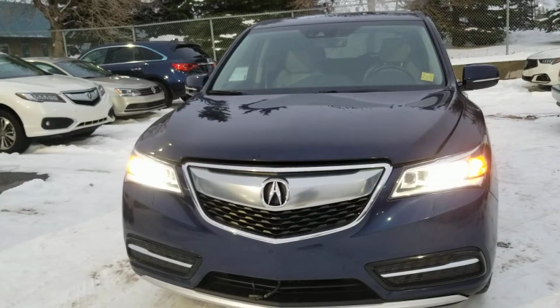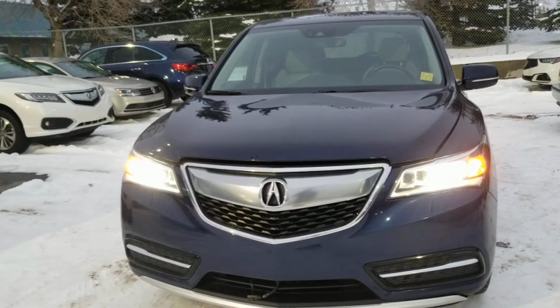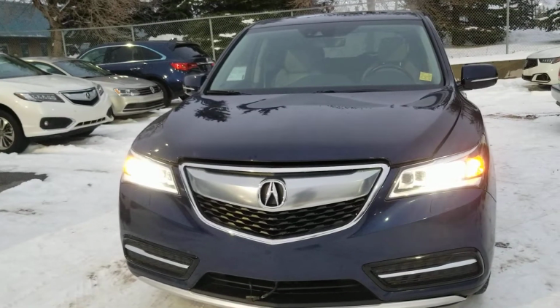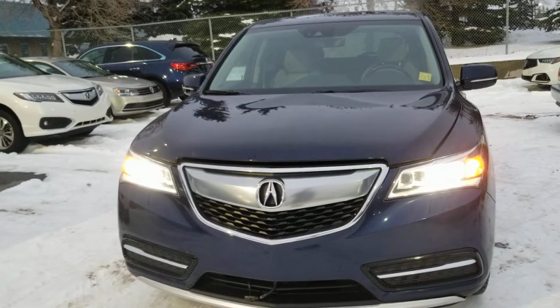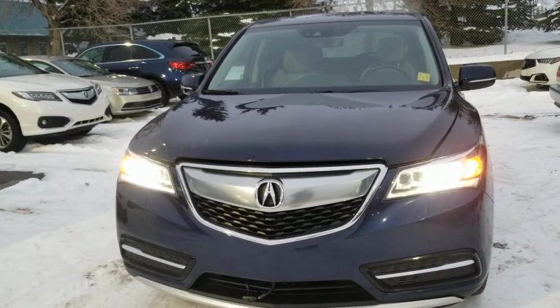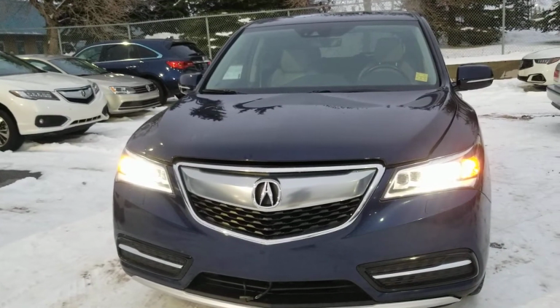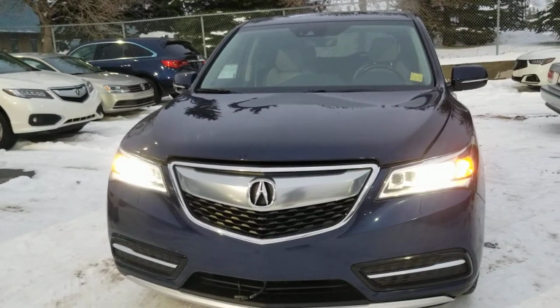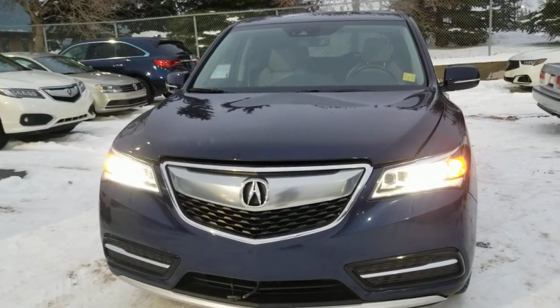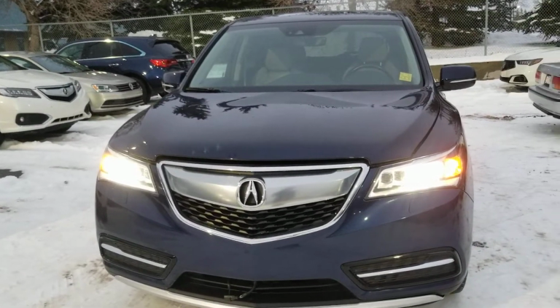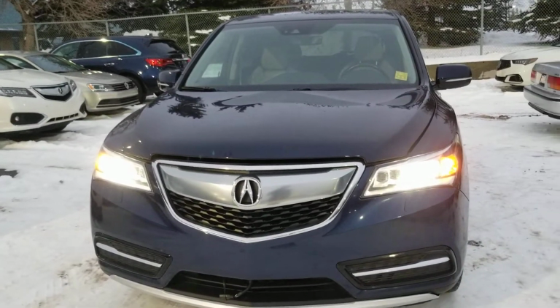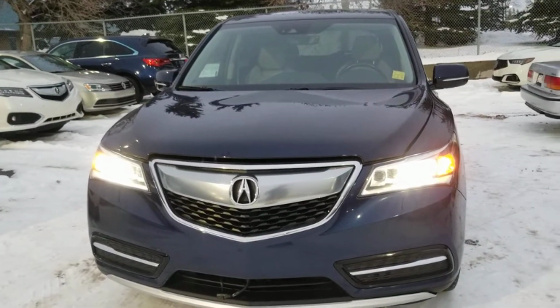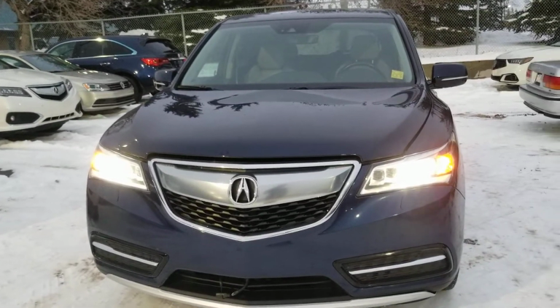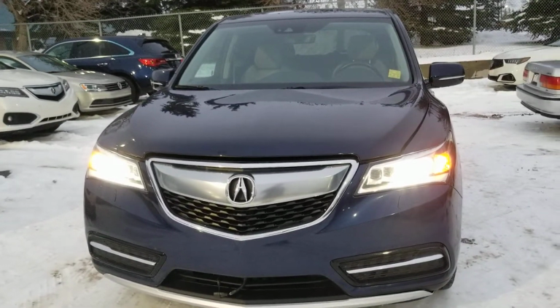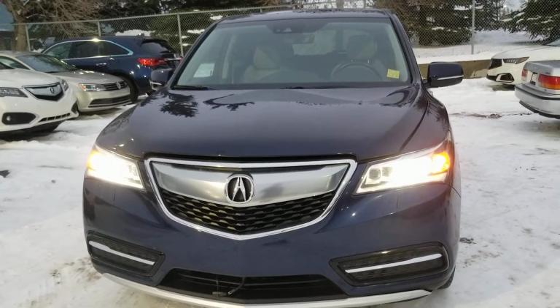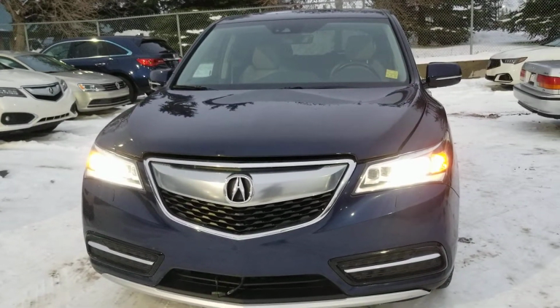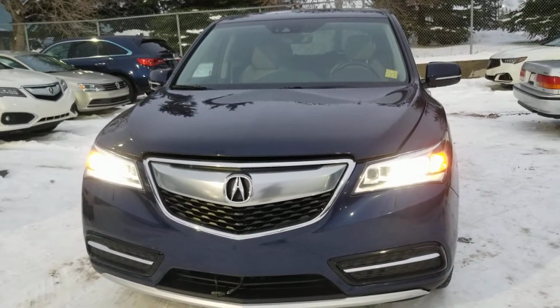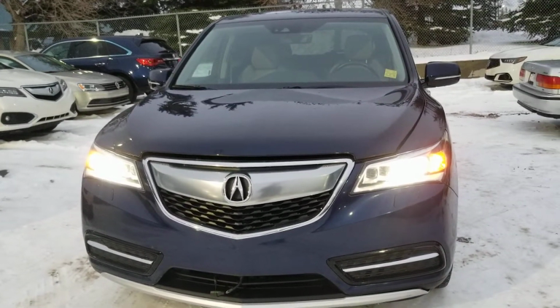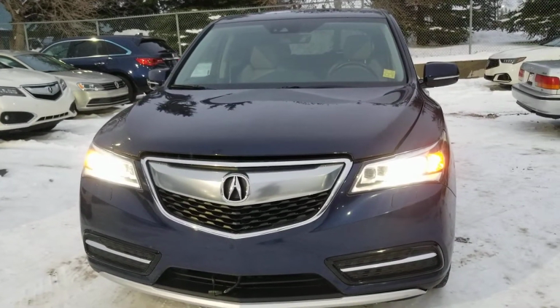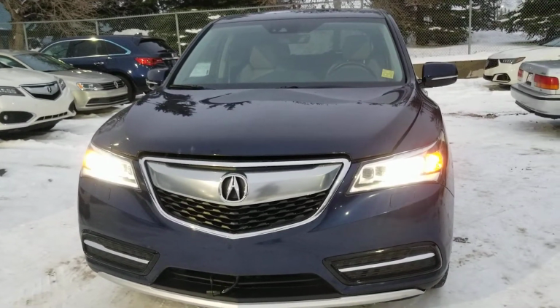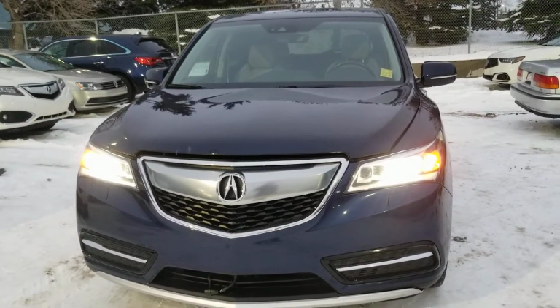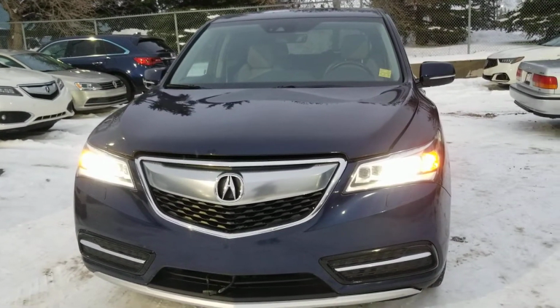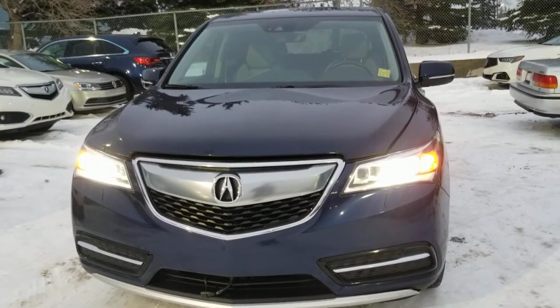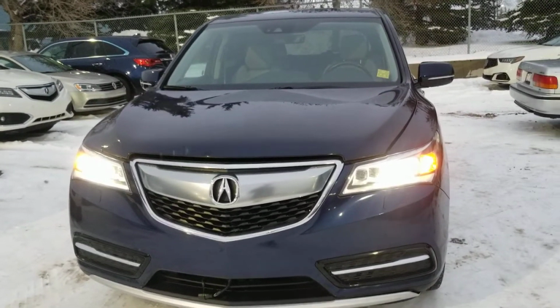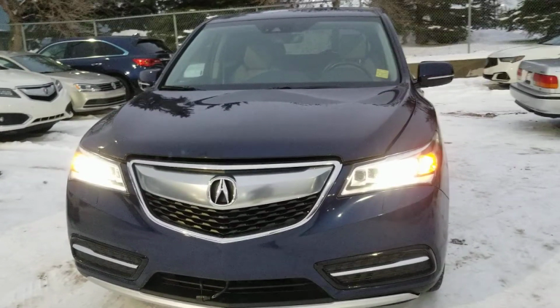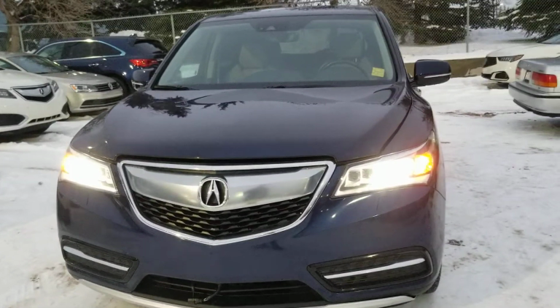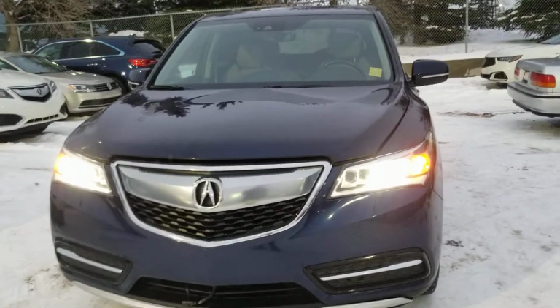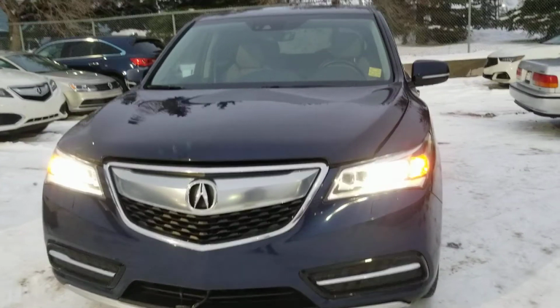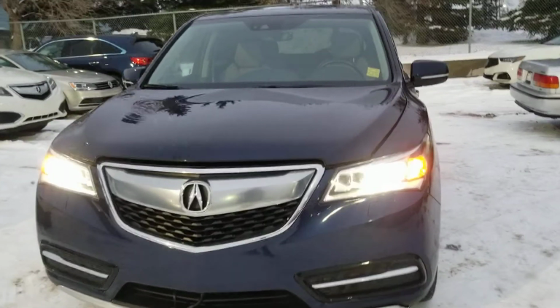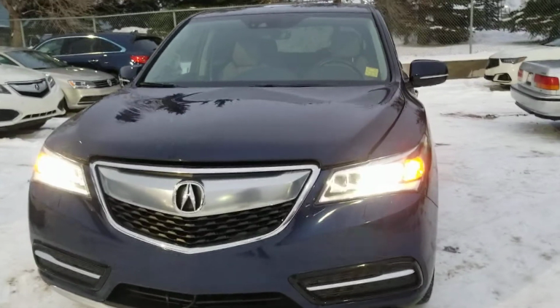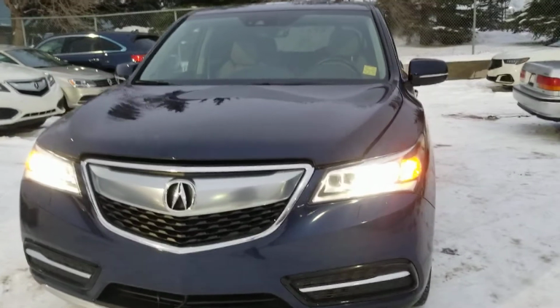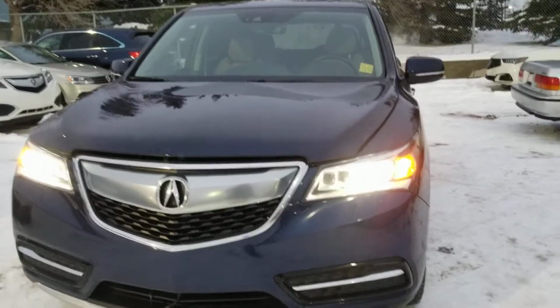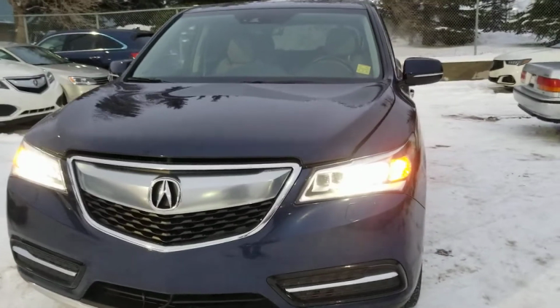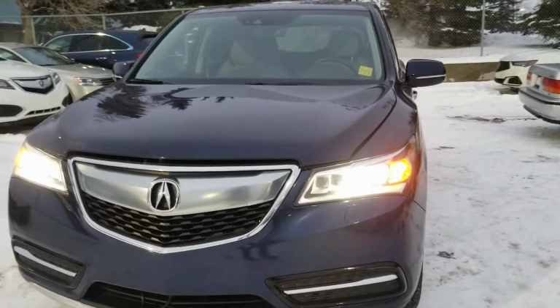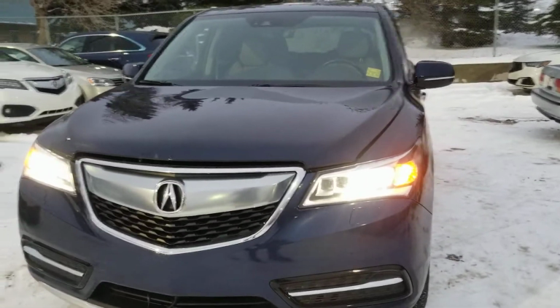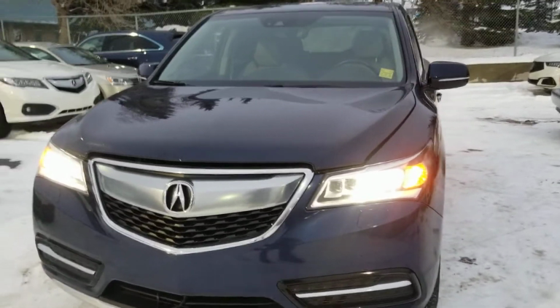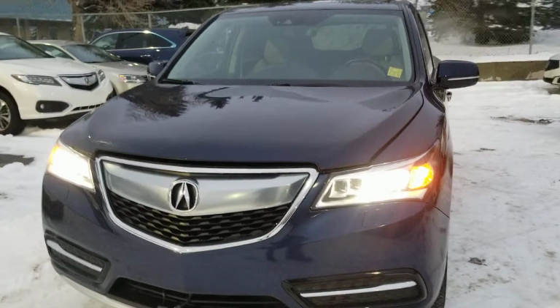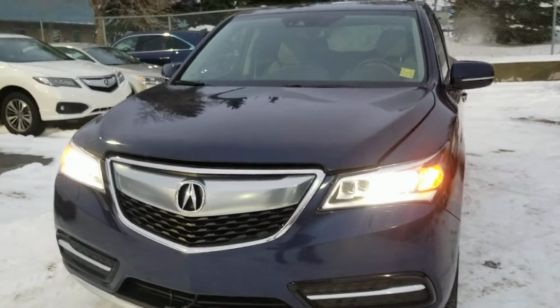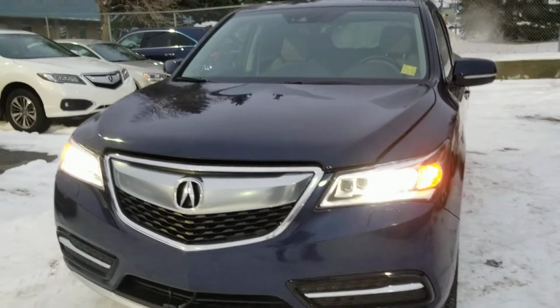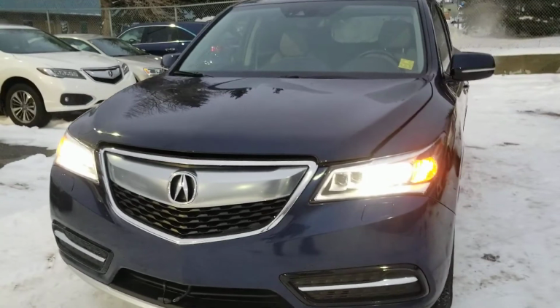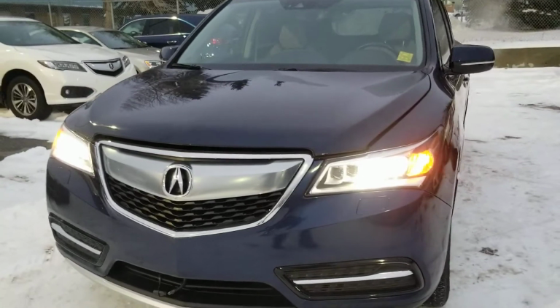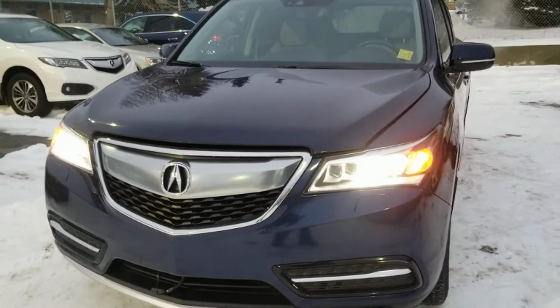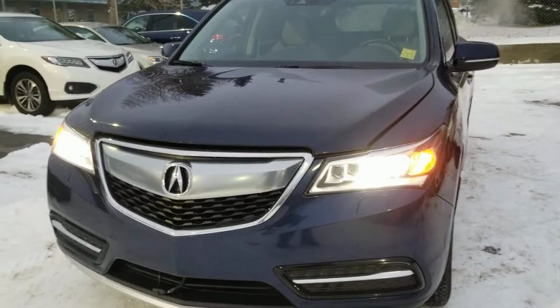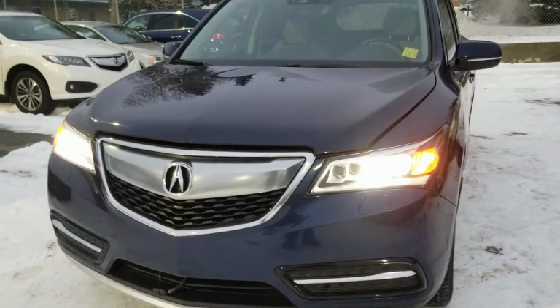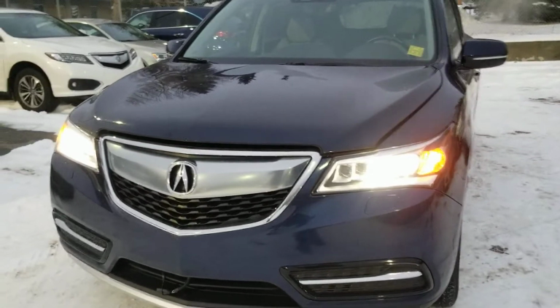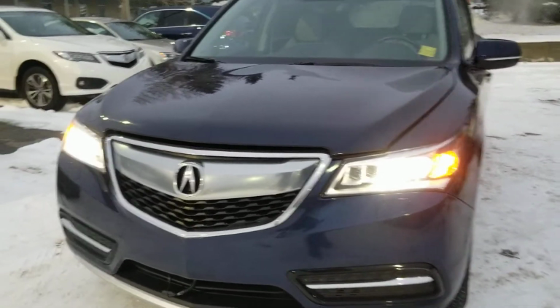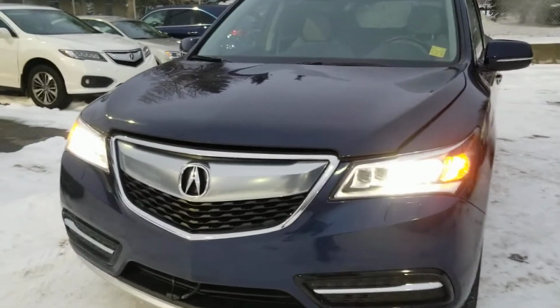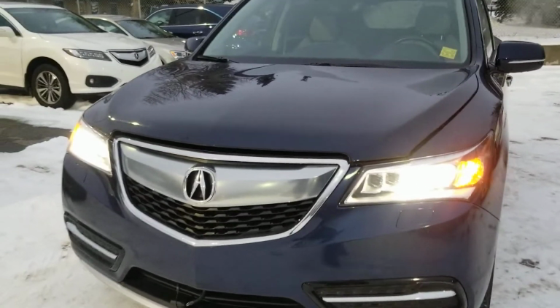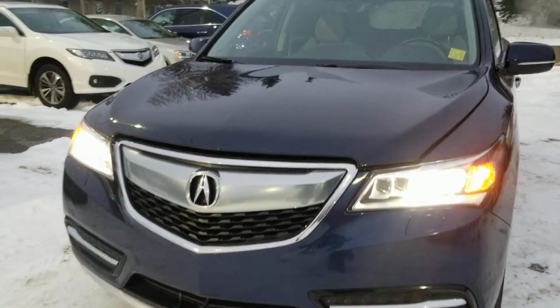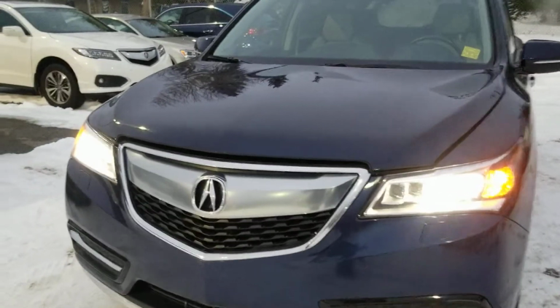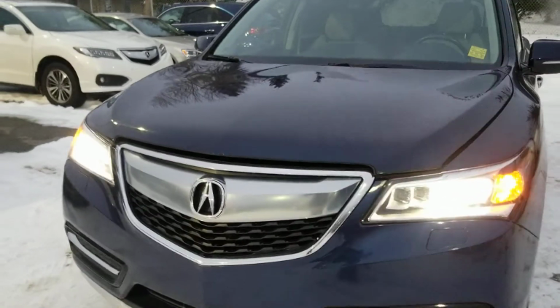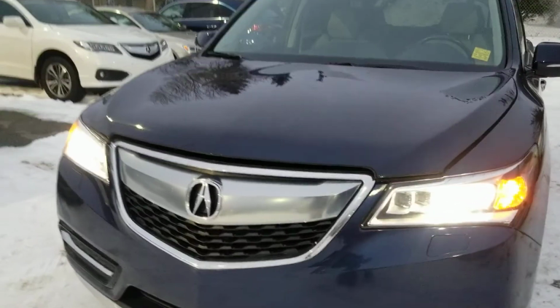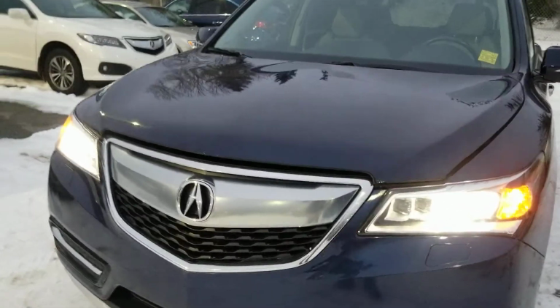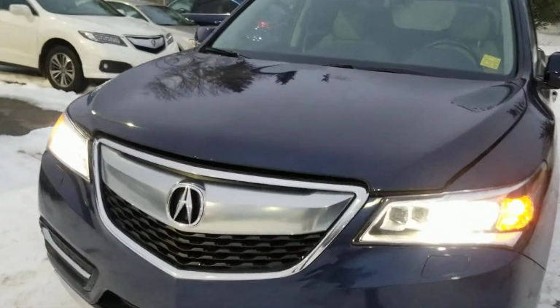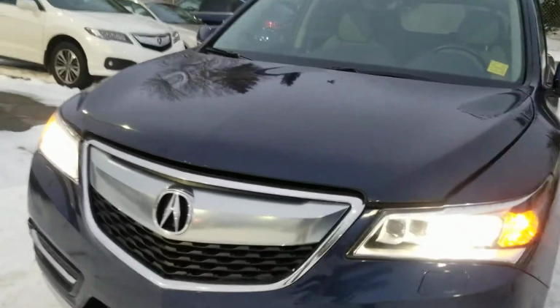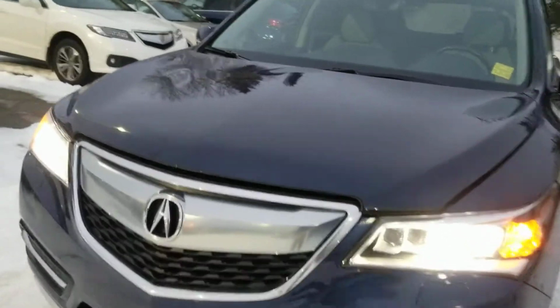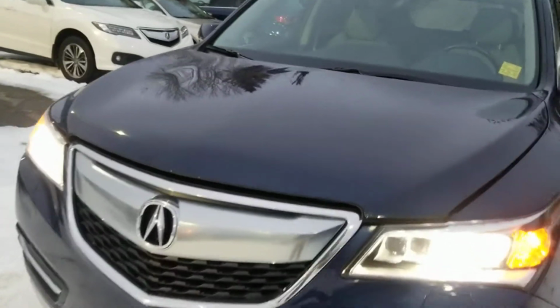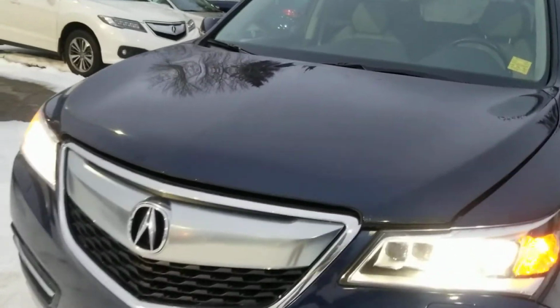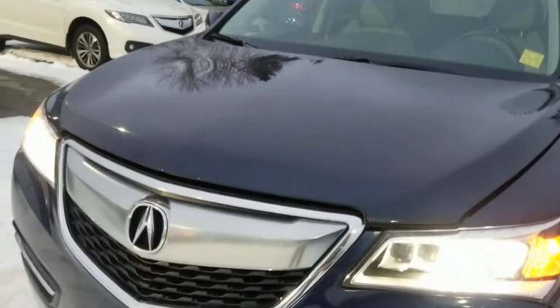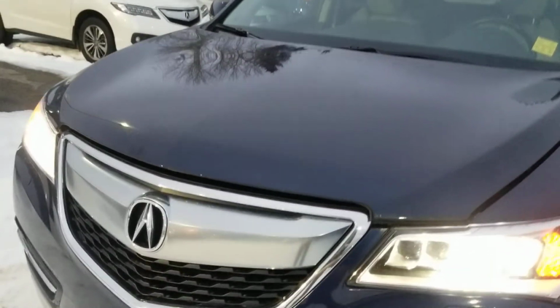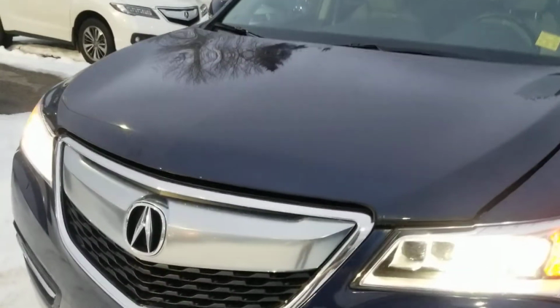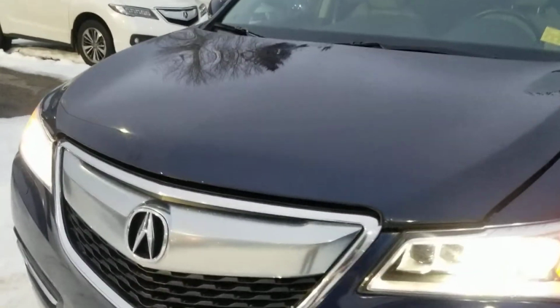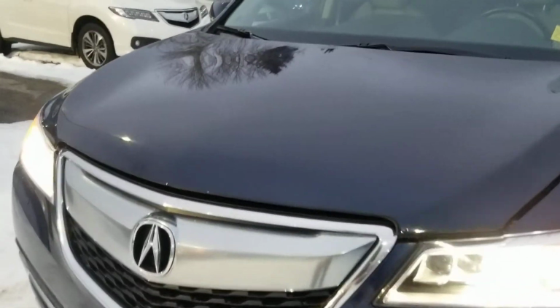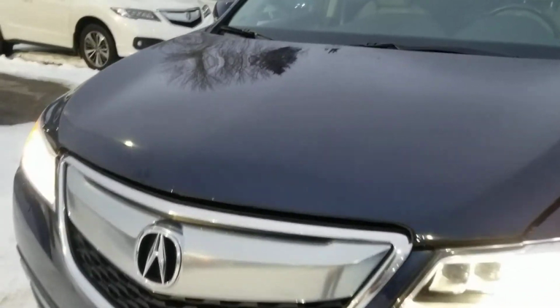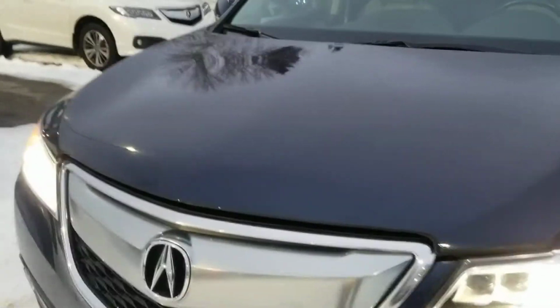Good evening folks, Brian here at Southview Acura. We're going to do a walk around of the 2016 MDX with the navigation package.